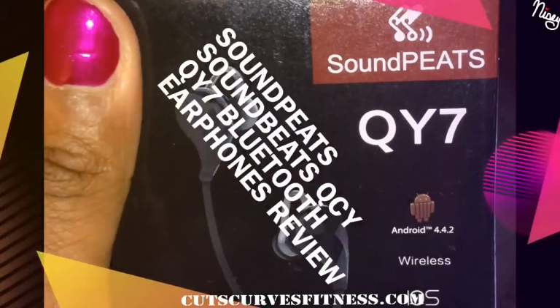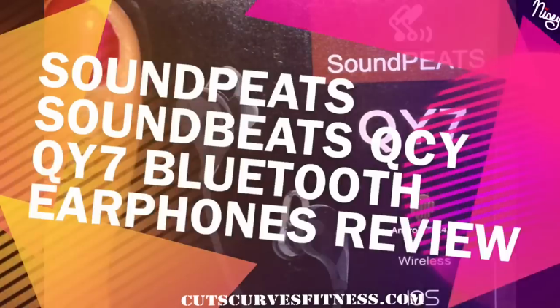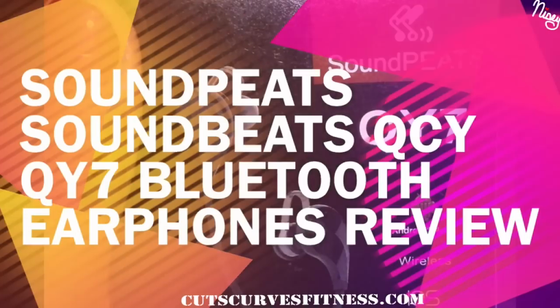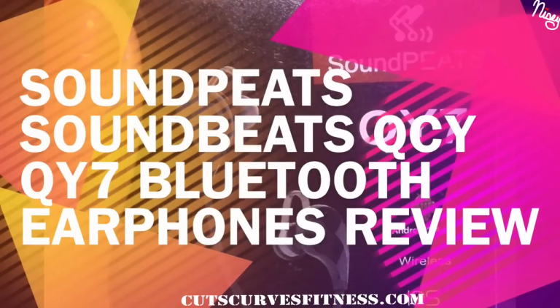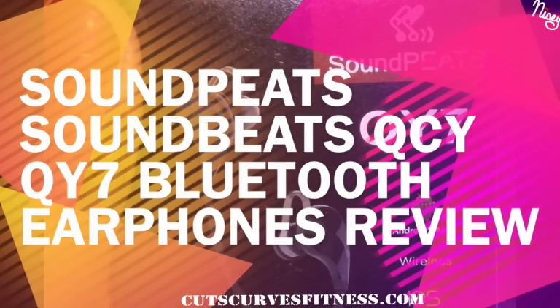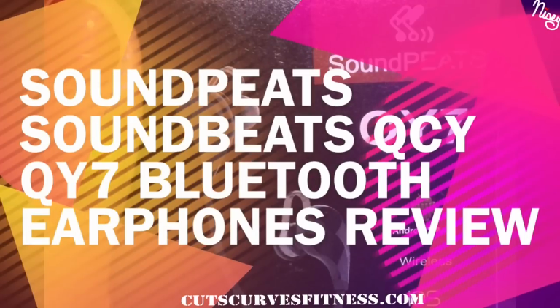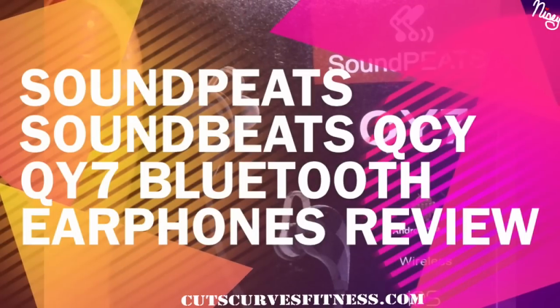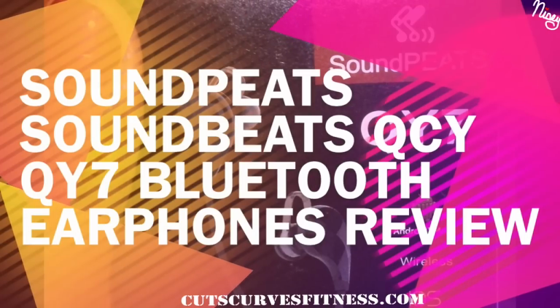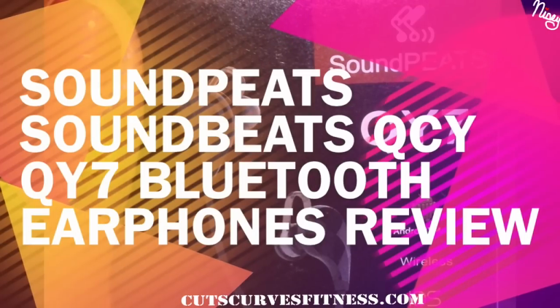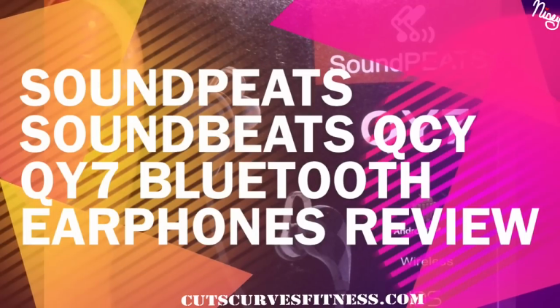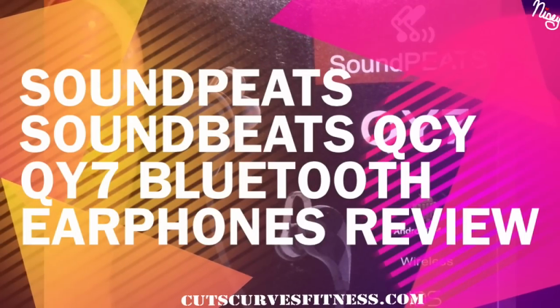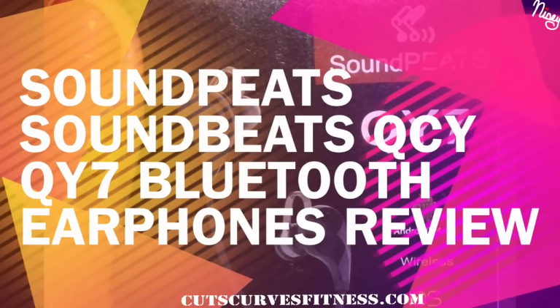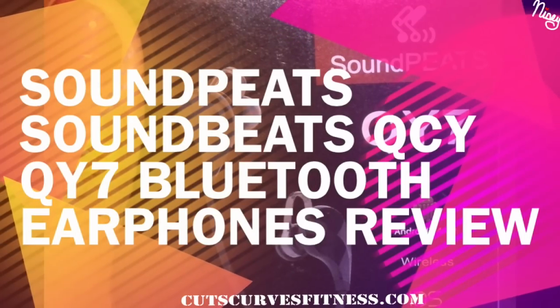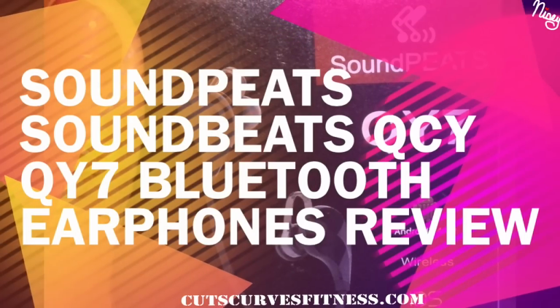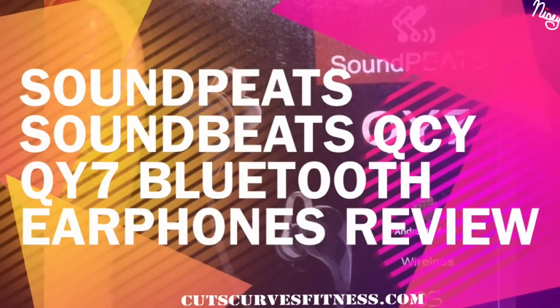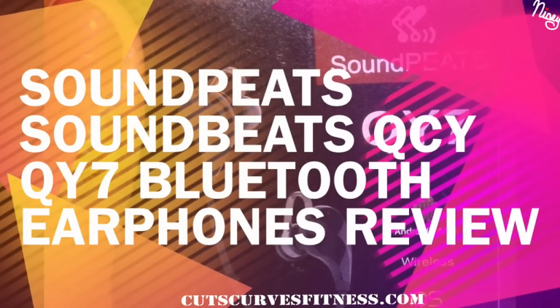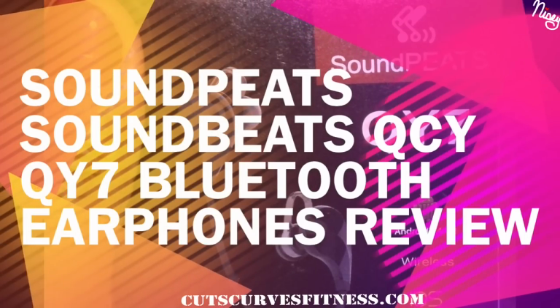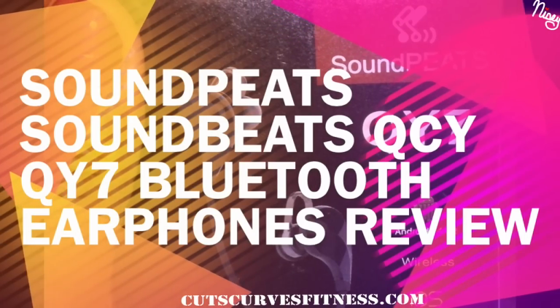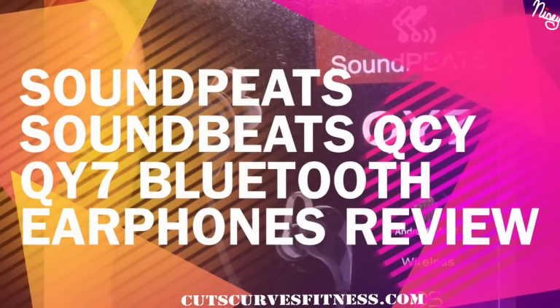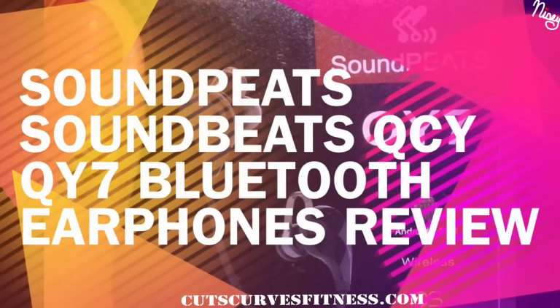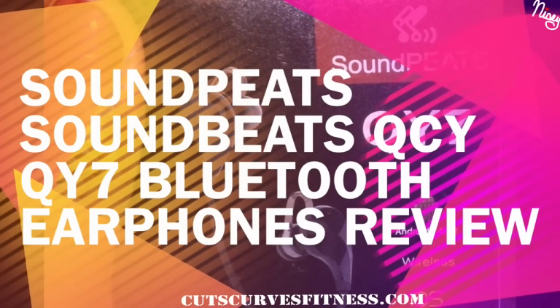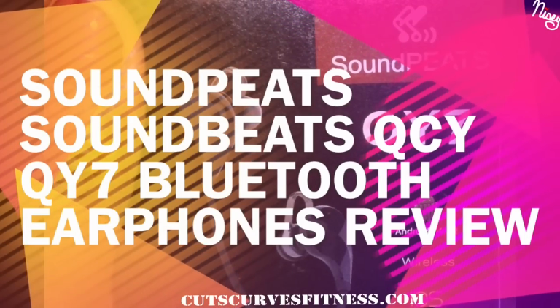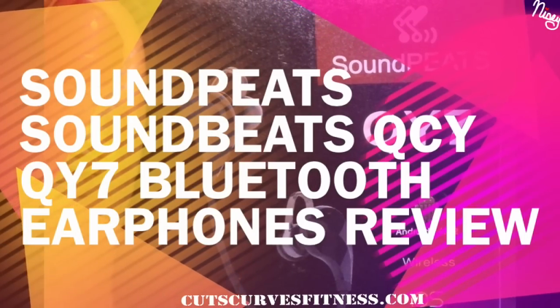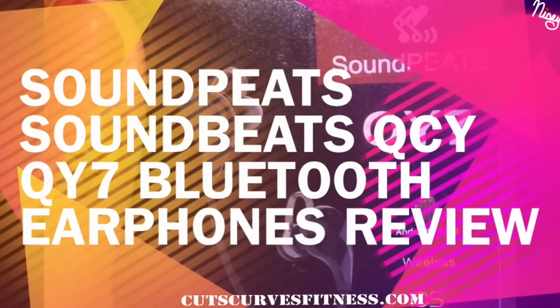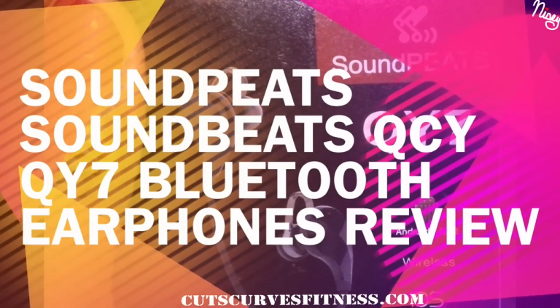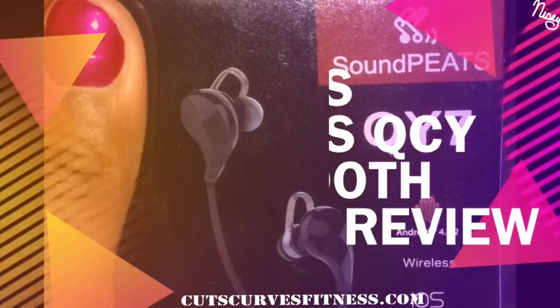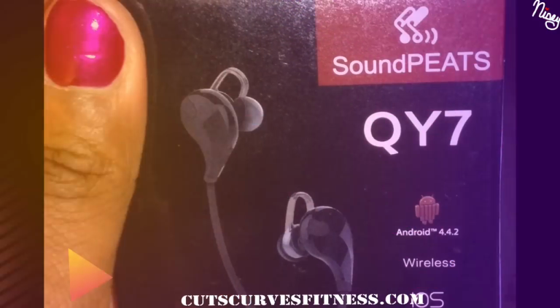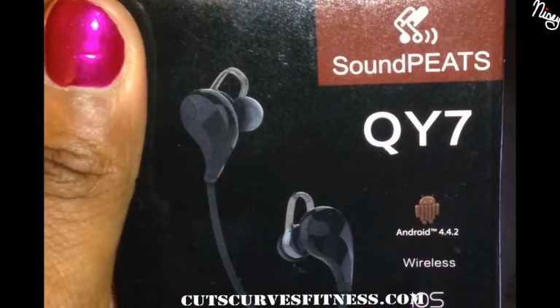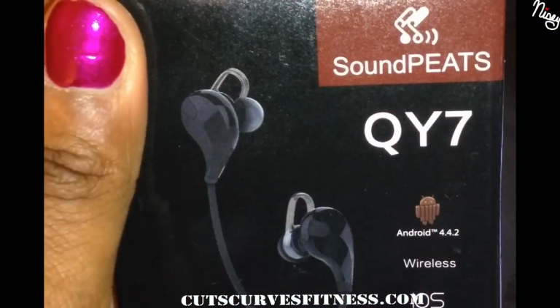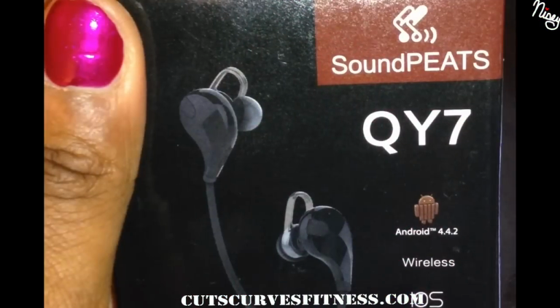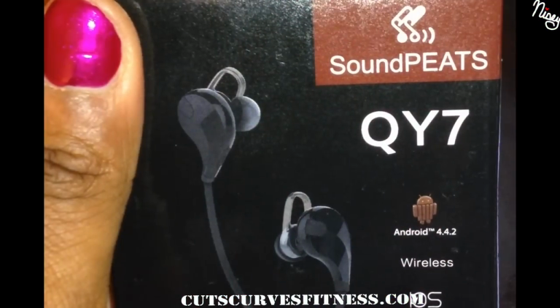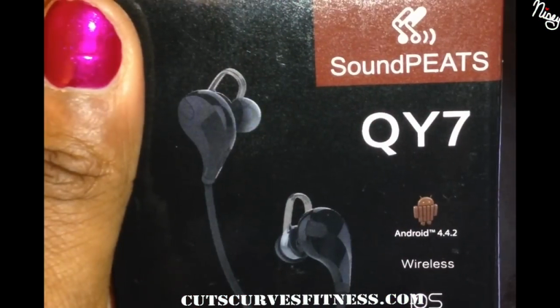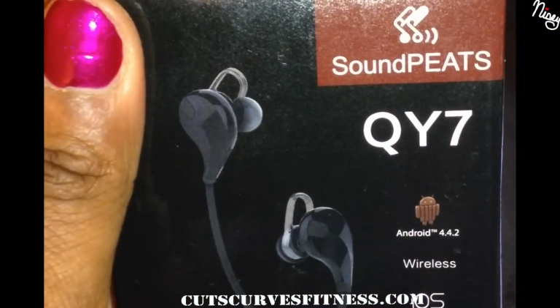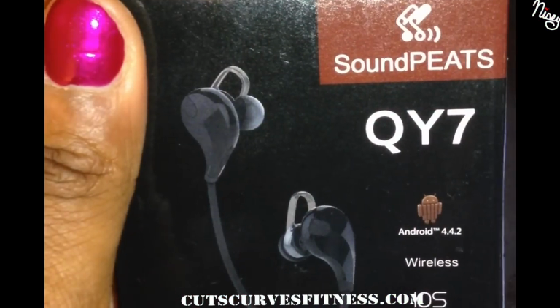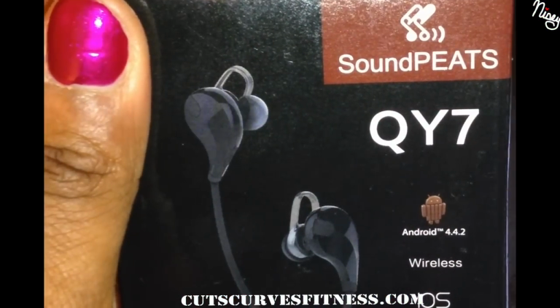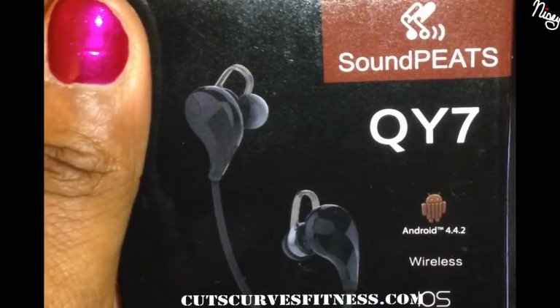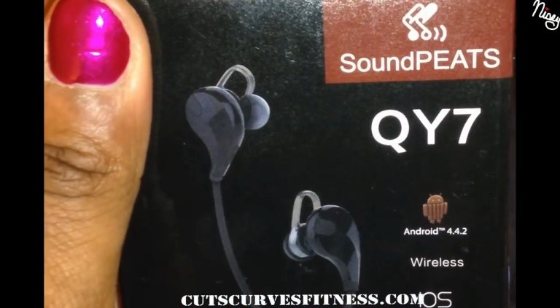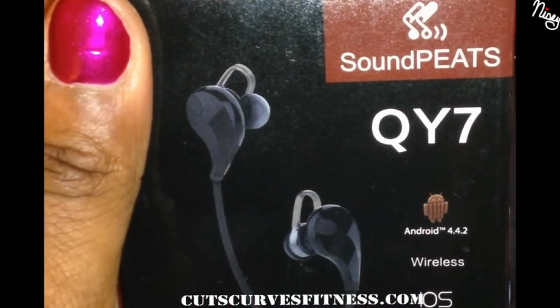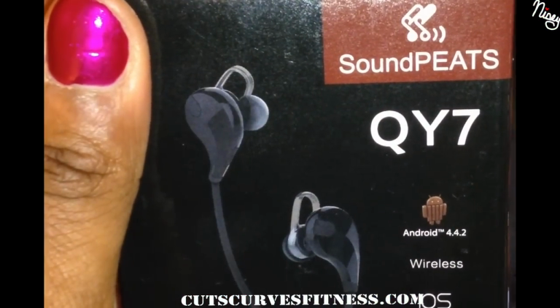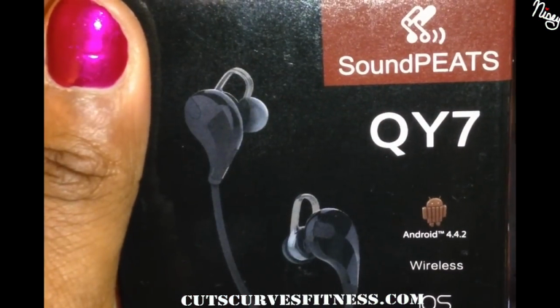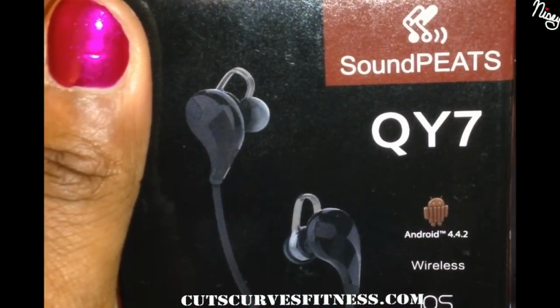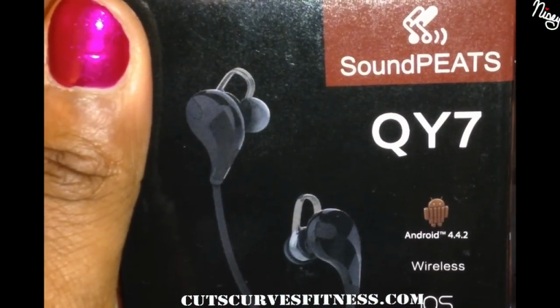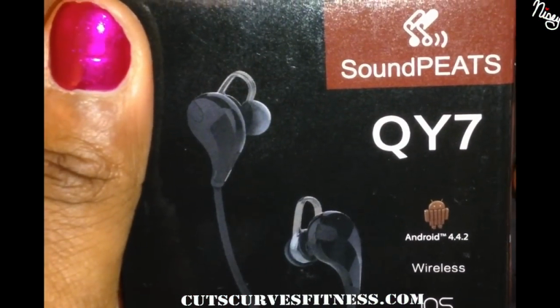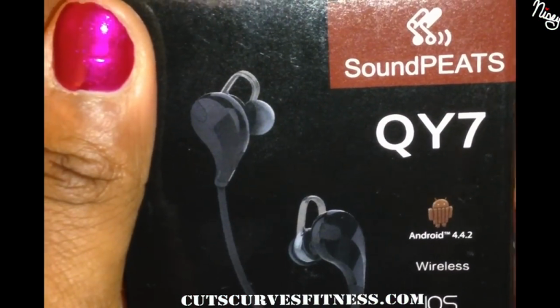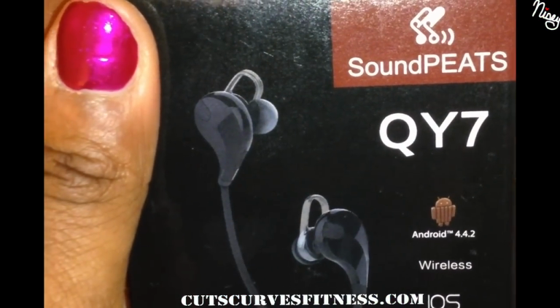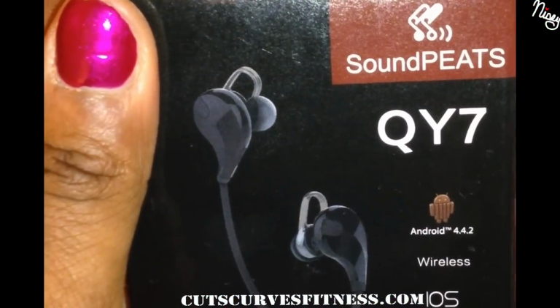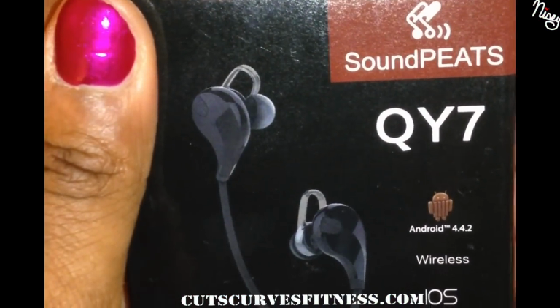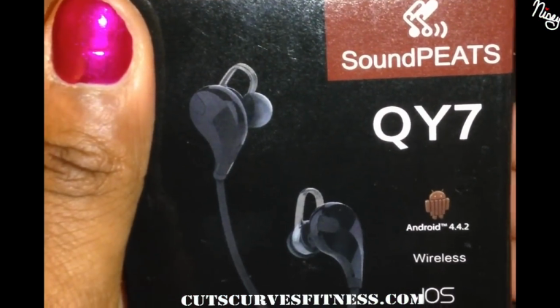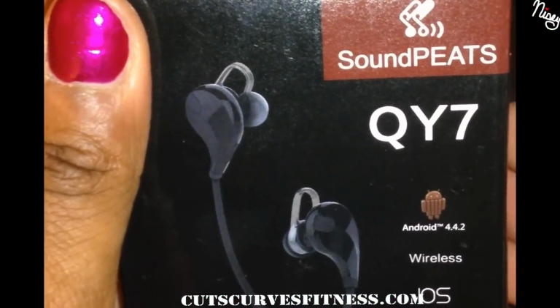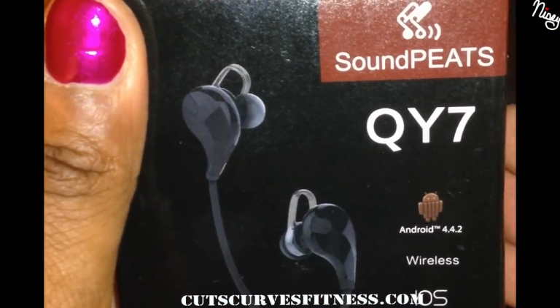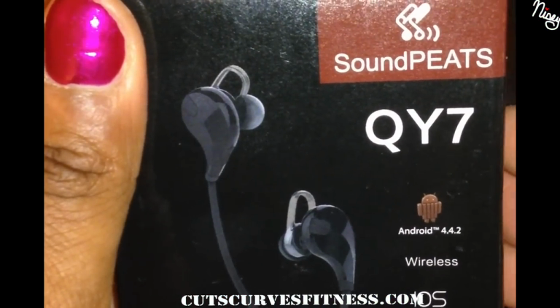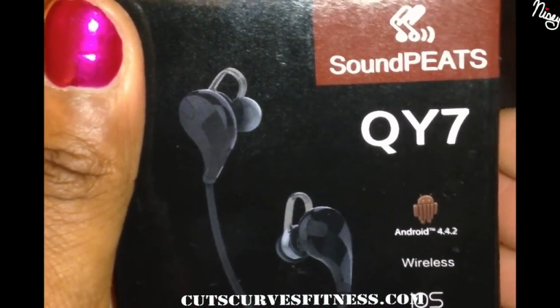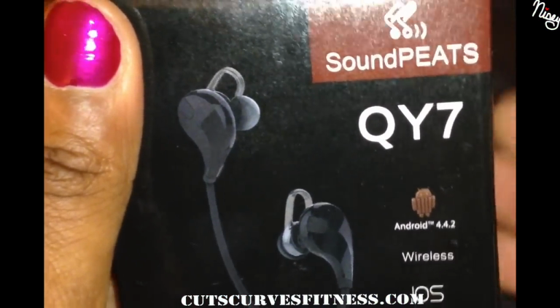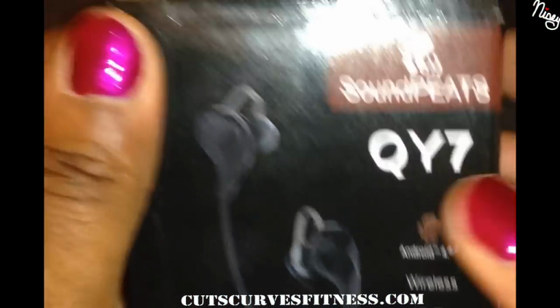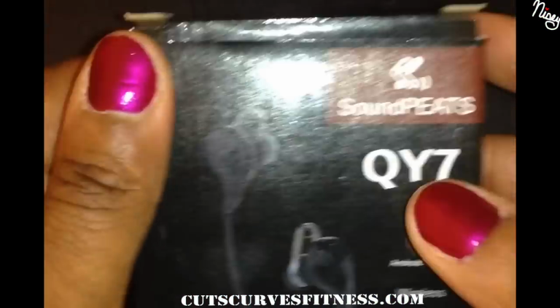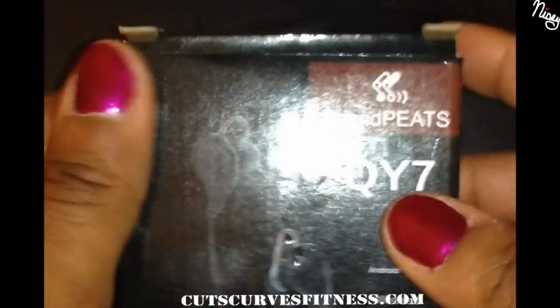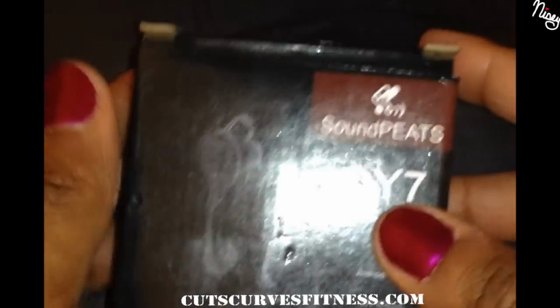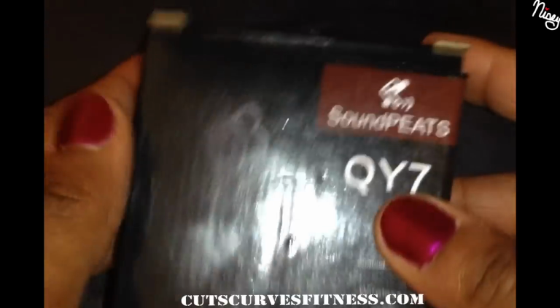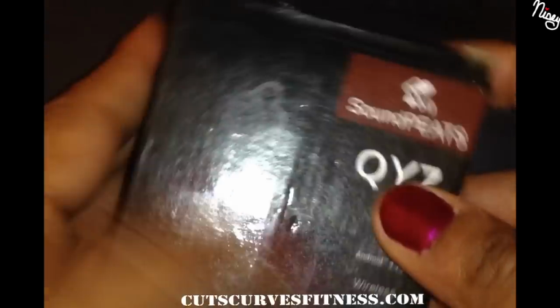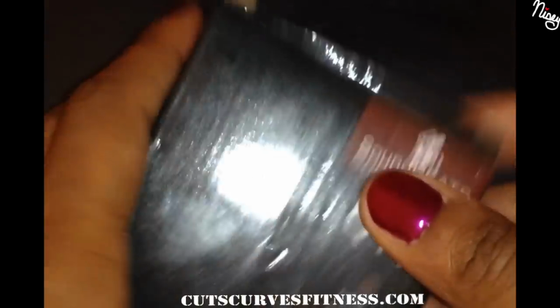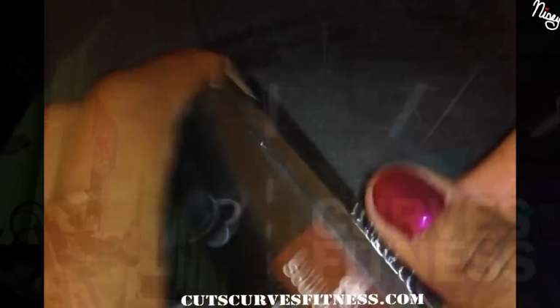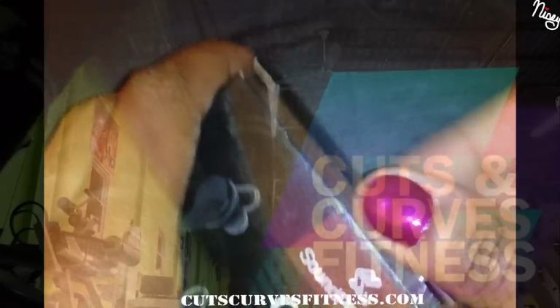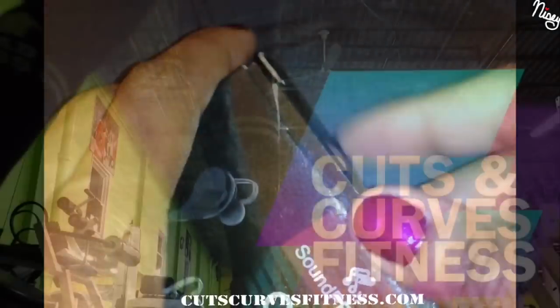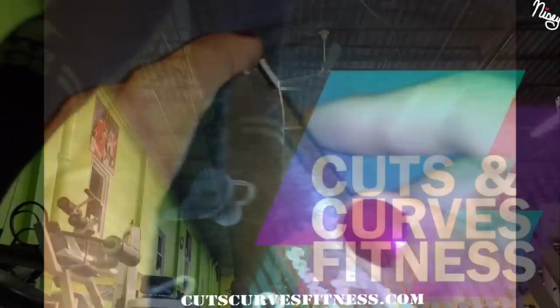I need Bluetooth earphones for the gym. These received the best reviews on Amazon, so I picked them up.